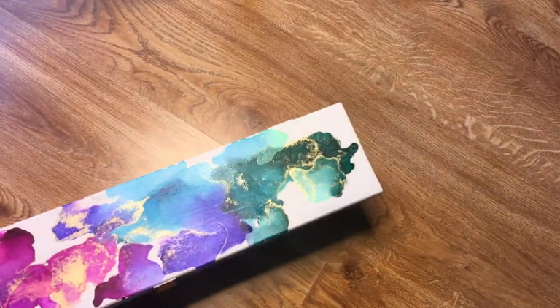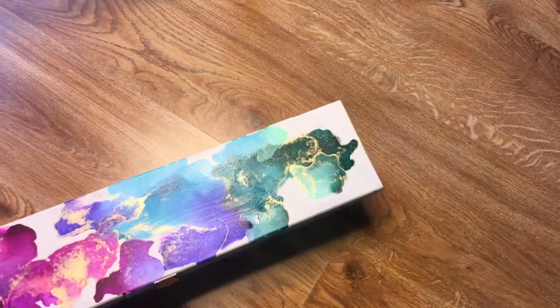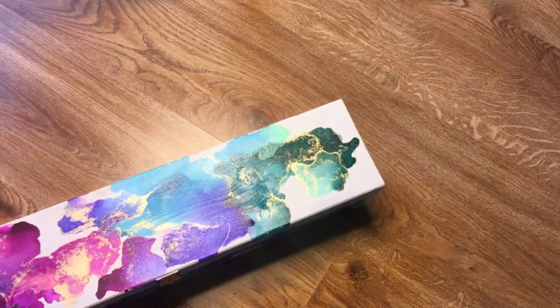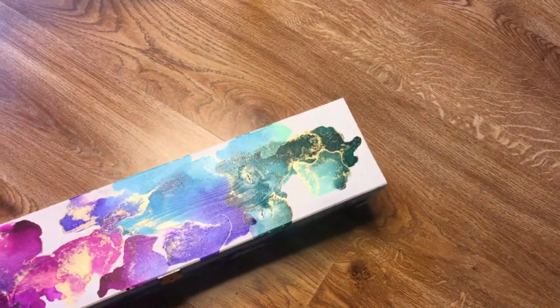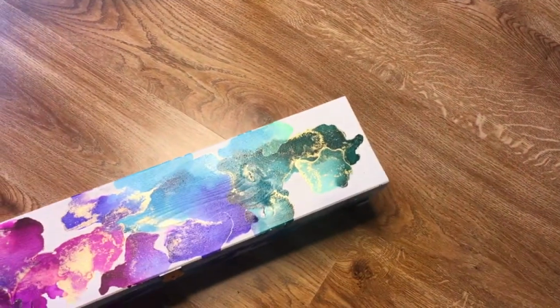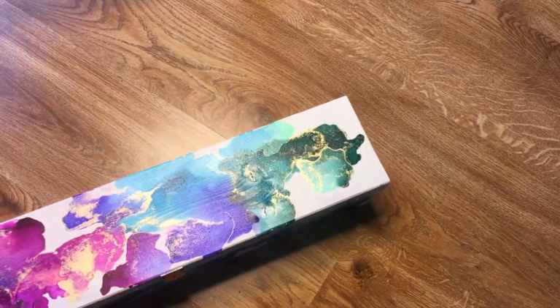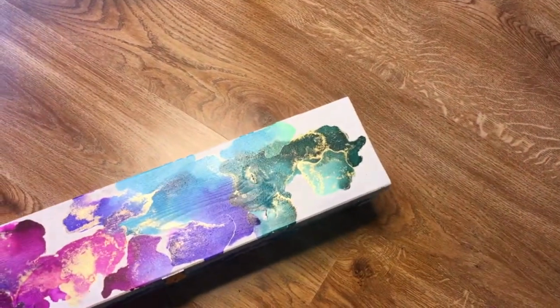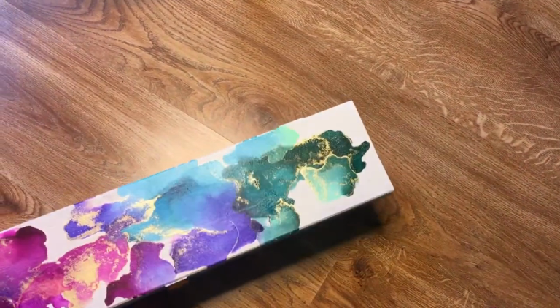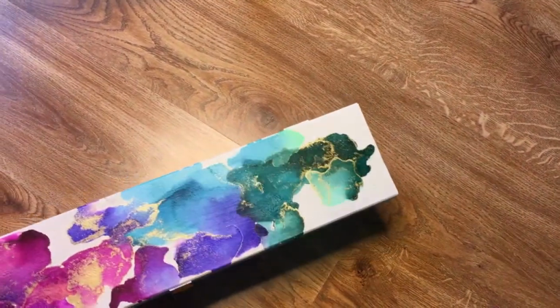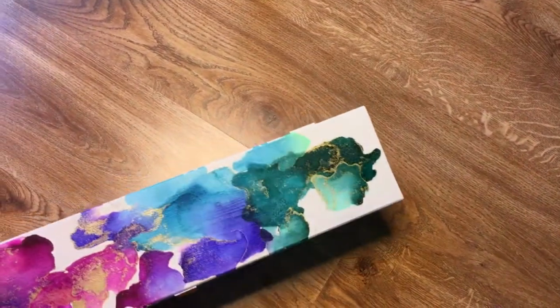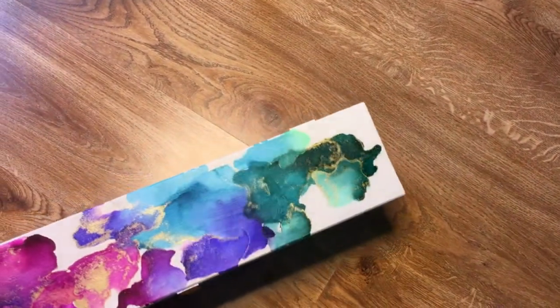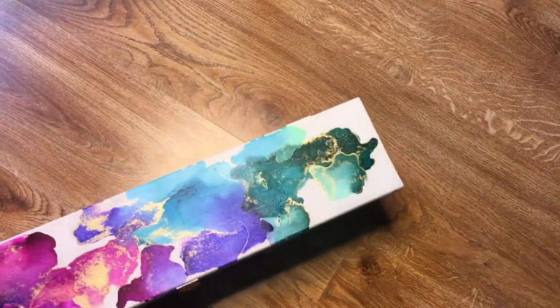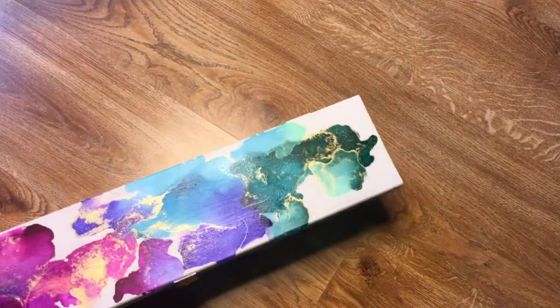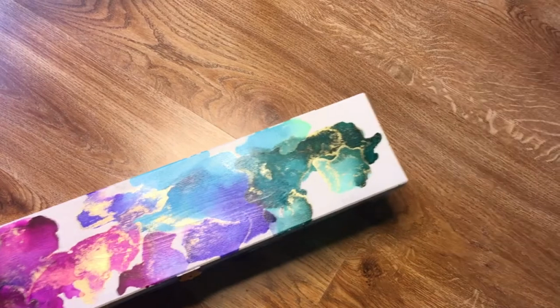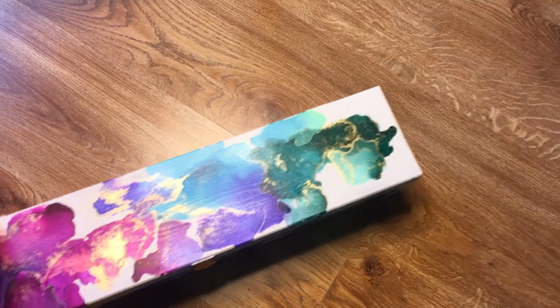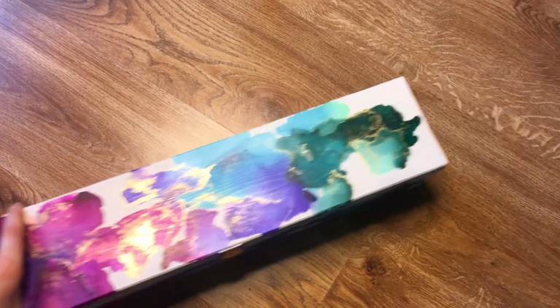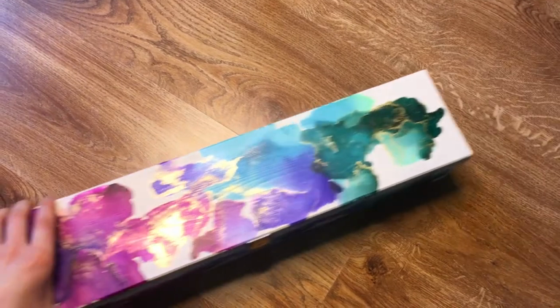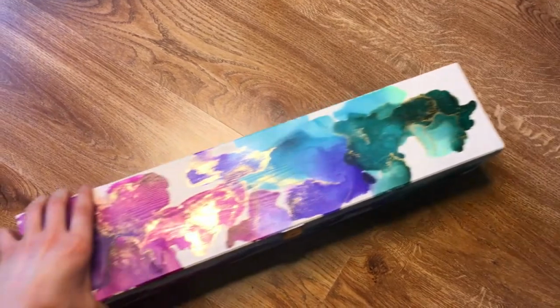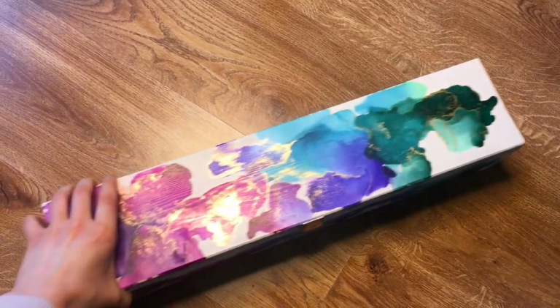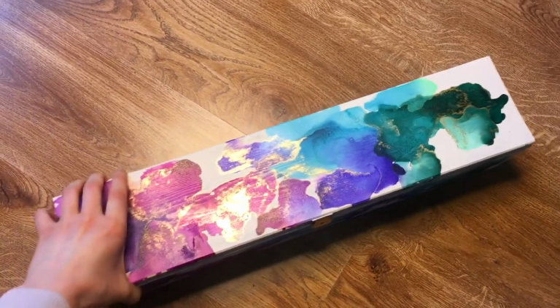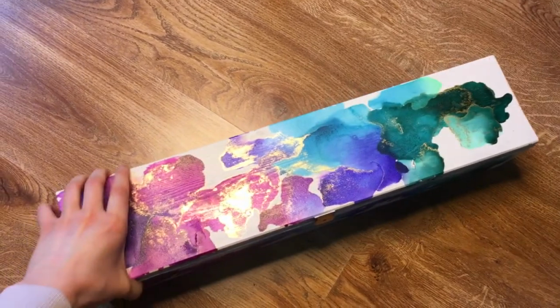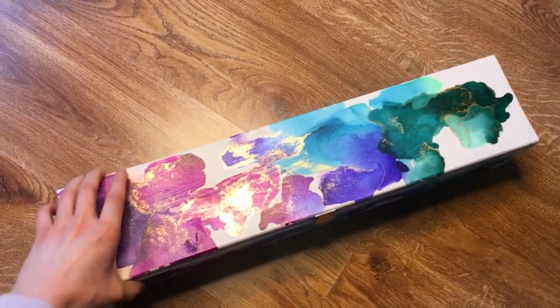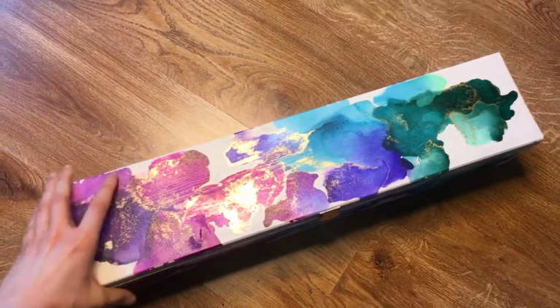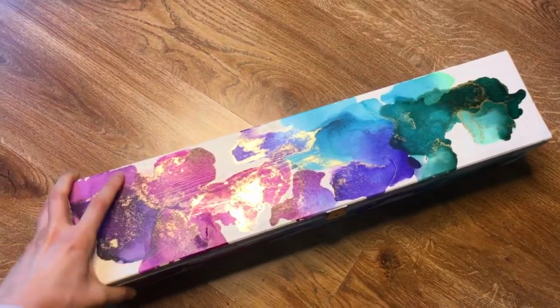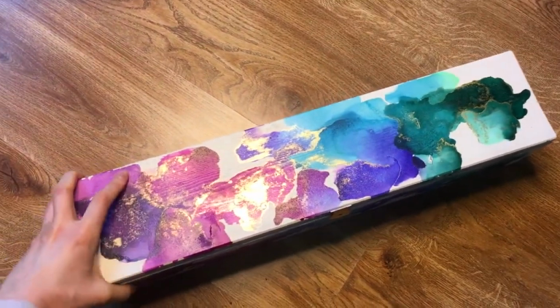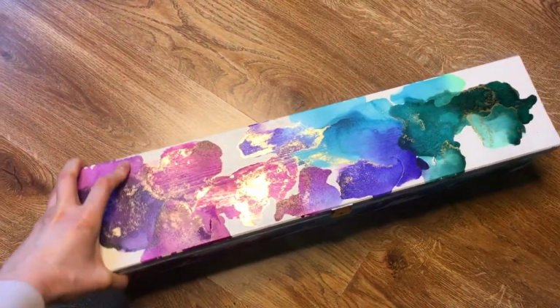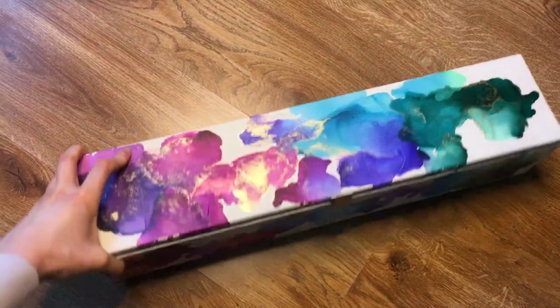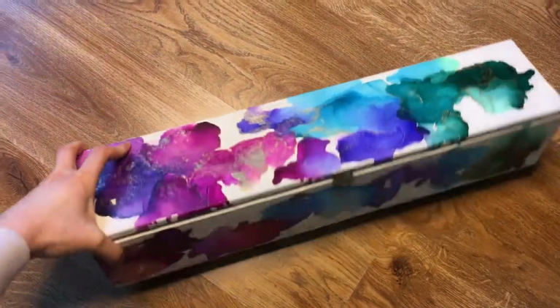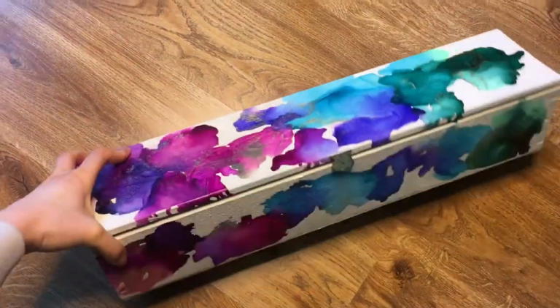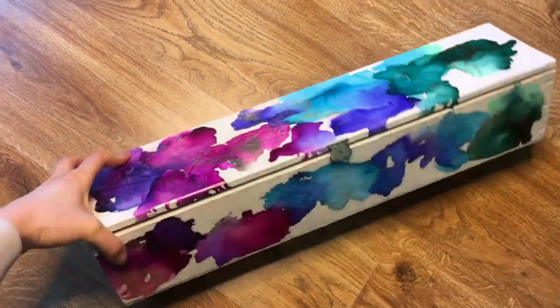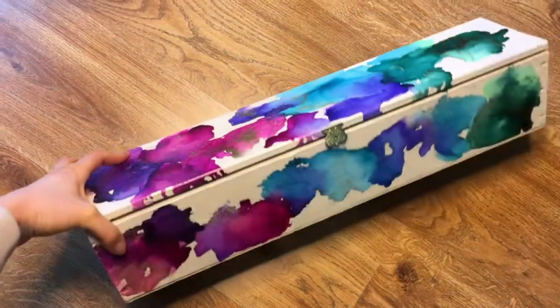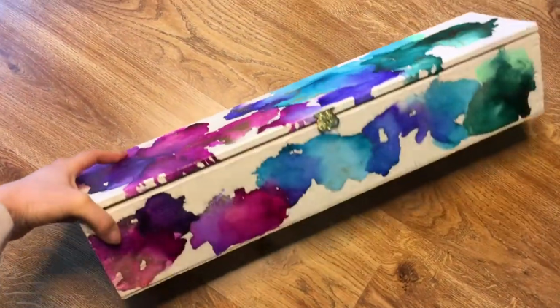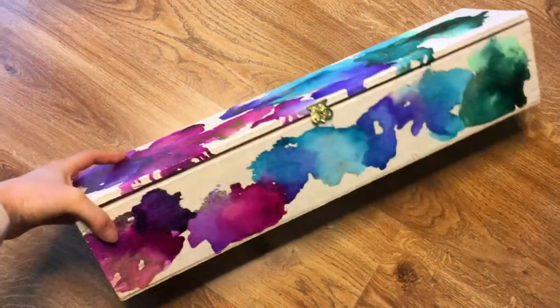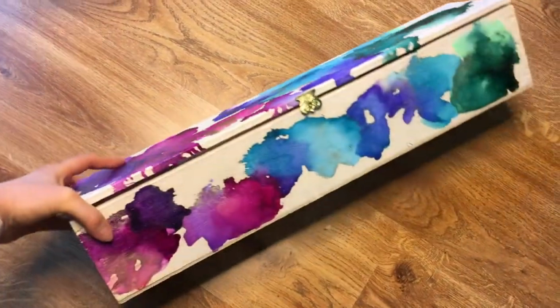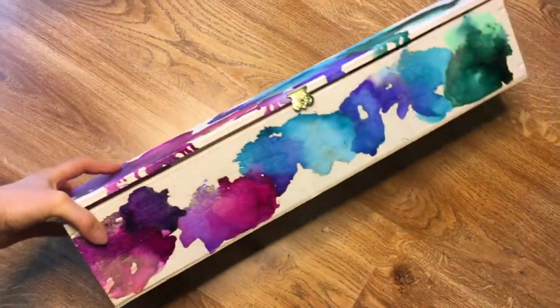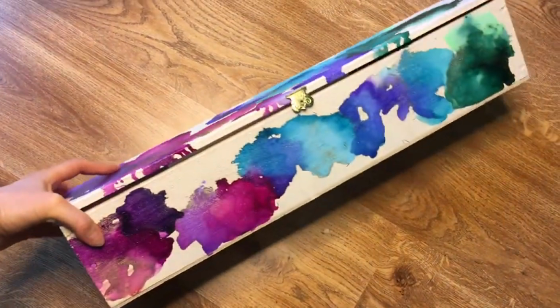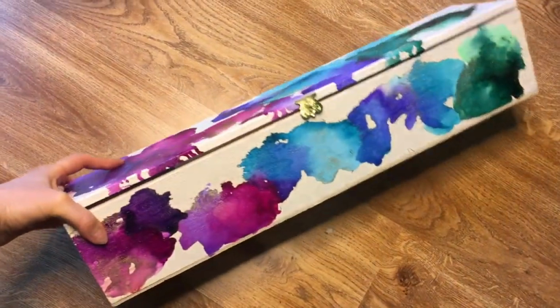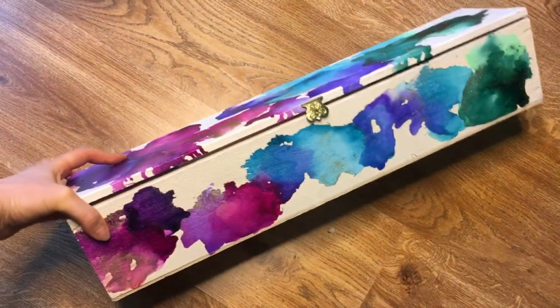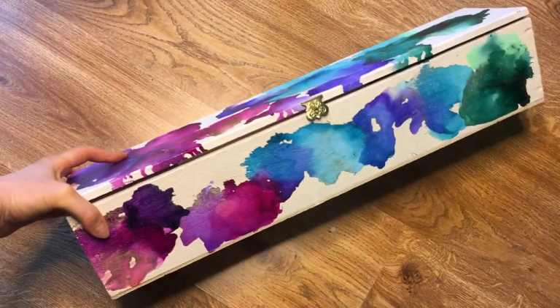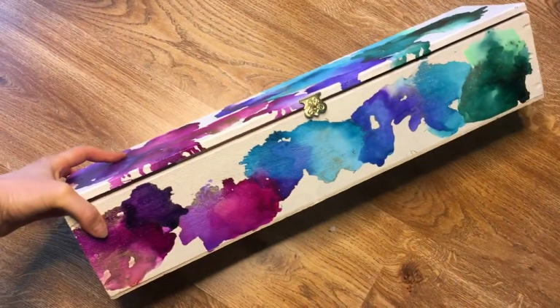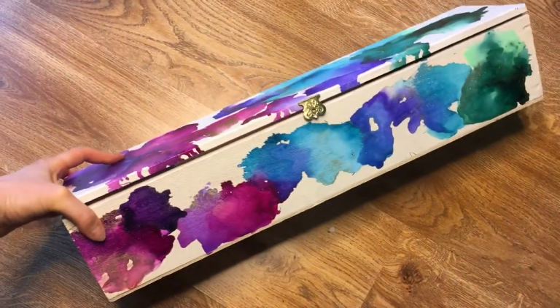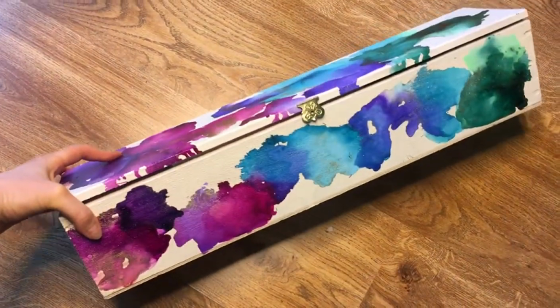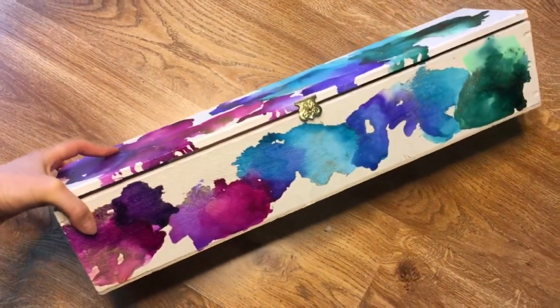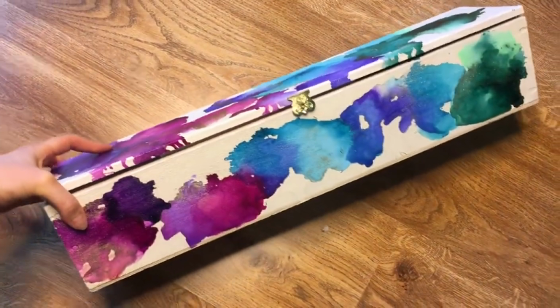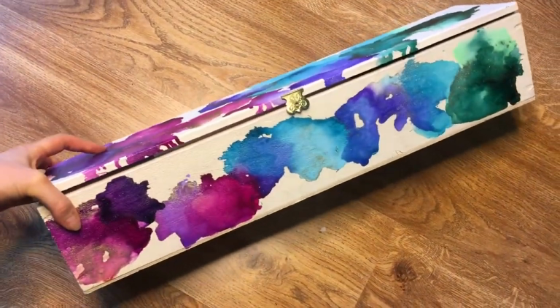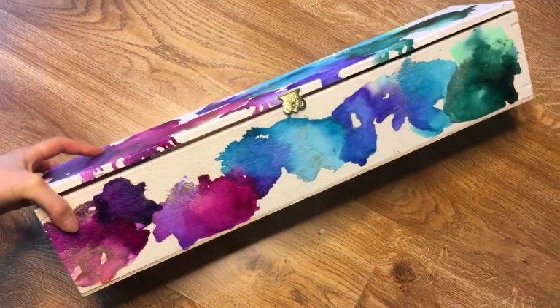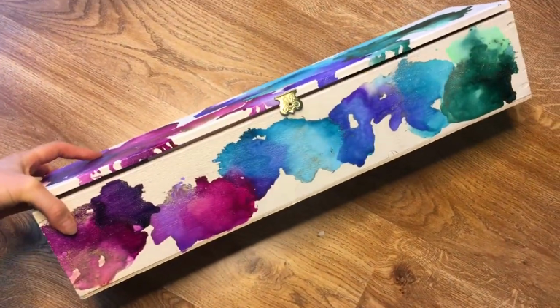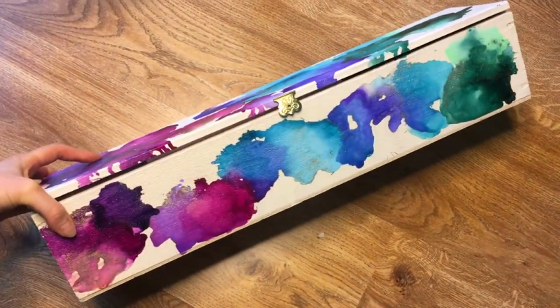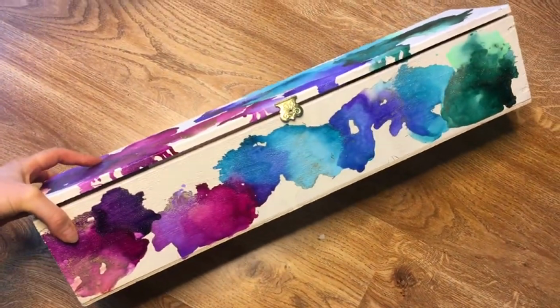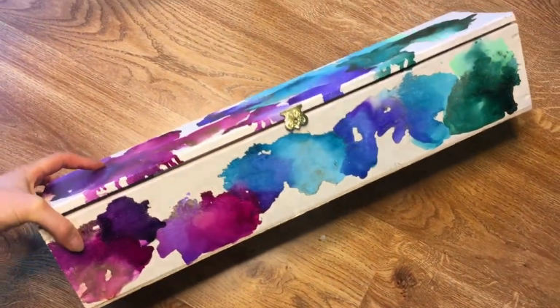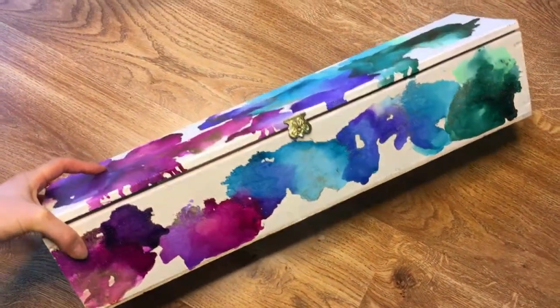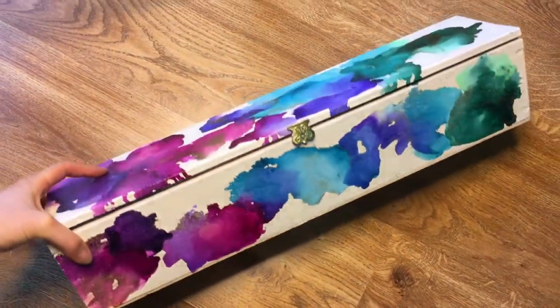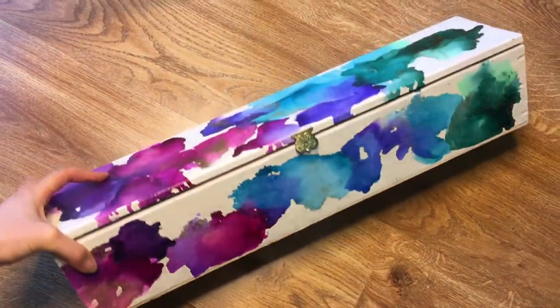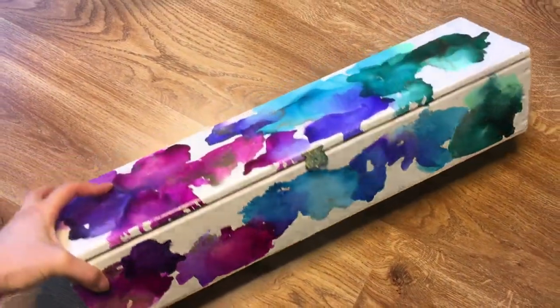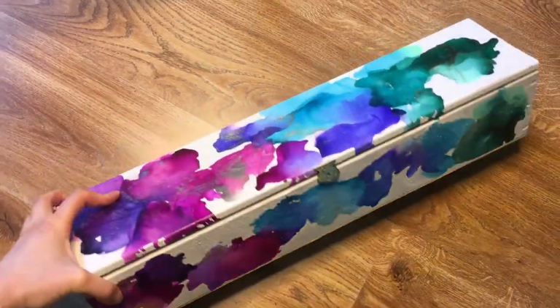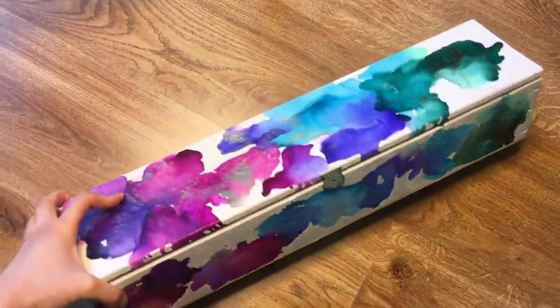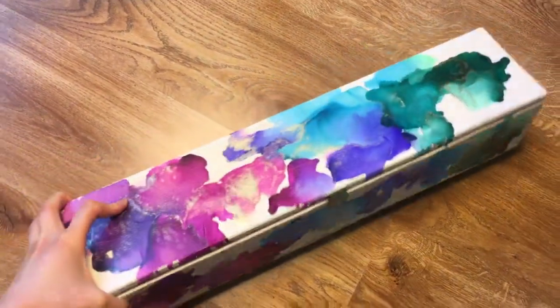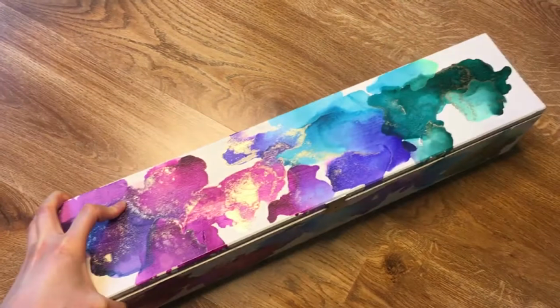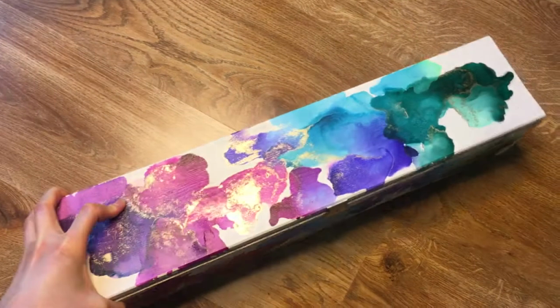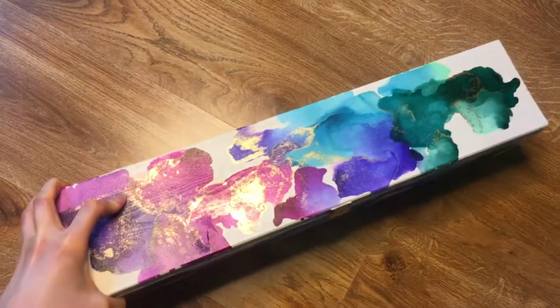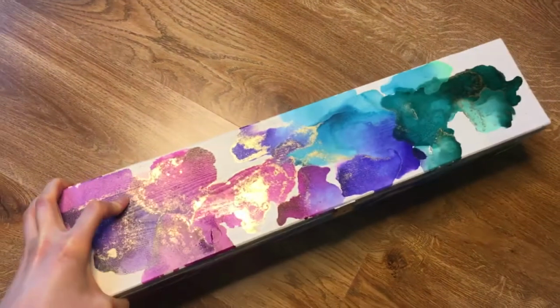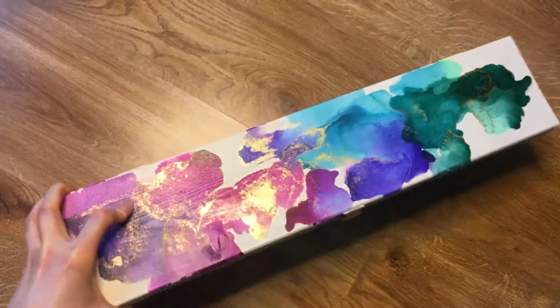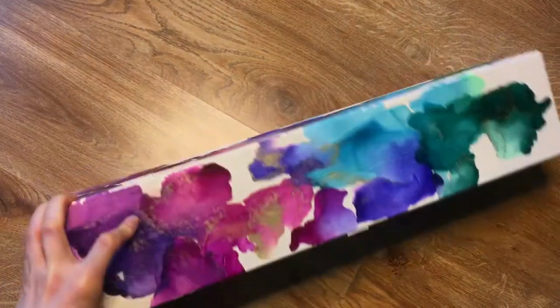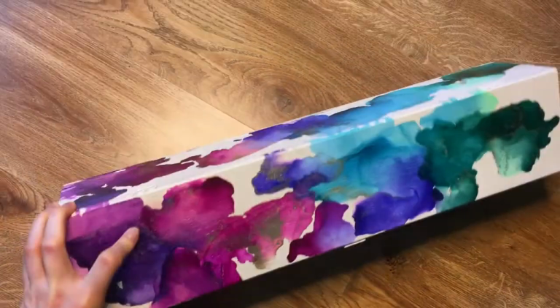I'm super happy with the final piece and I'm always looking forward to using my markers now that they are stored in this colorful, eye-catching box.